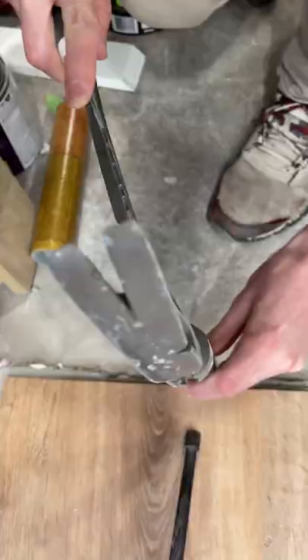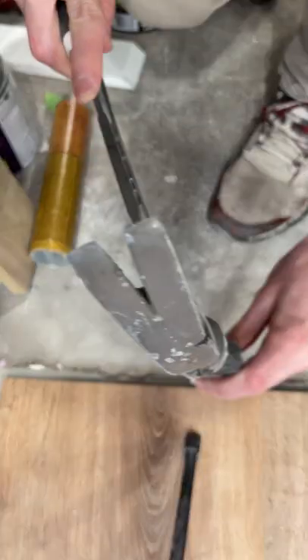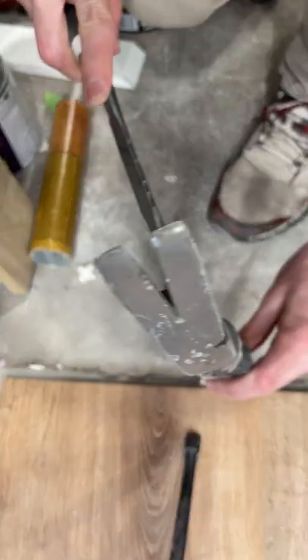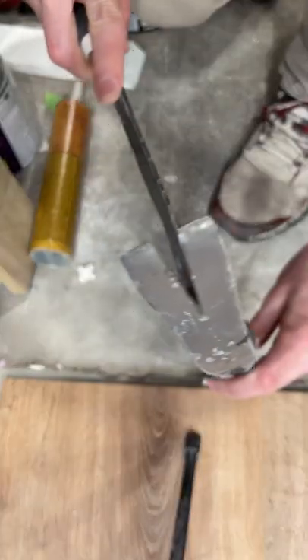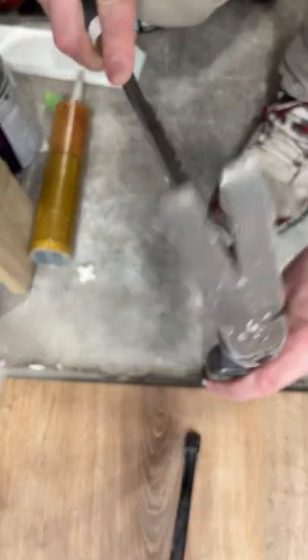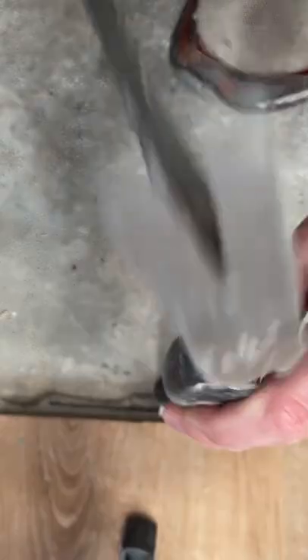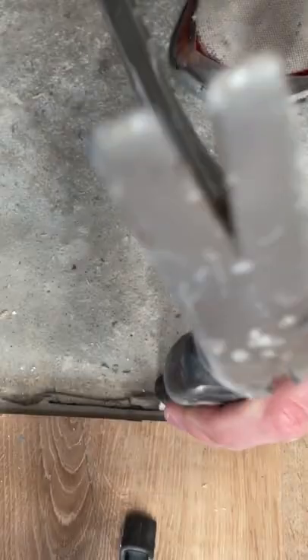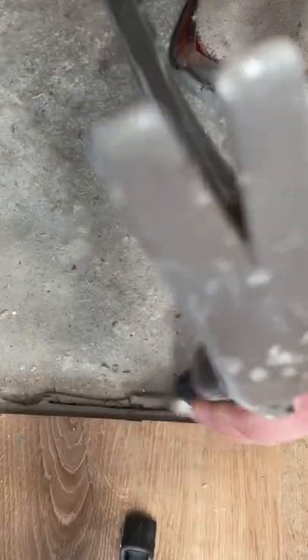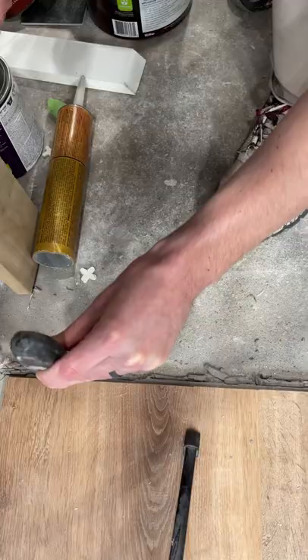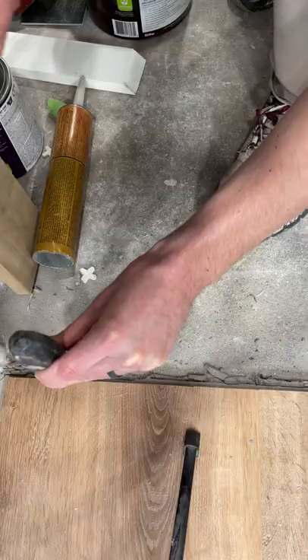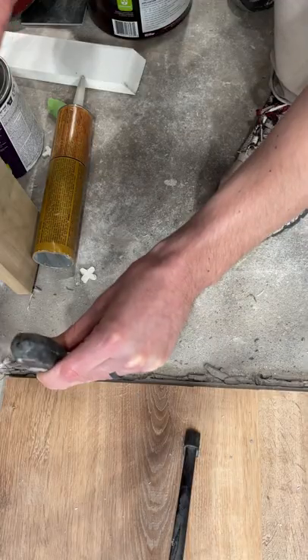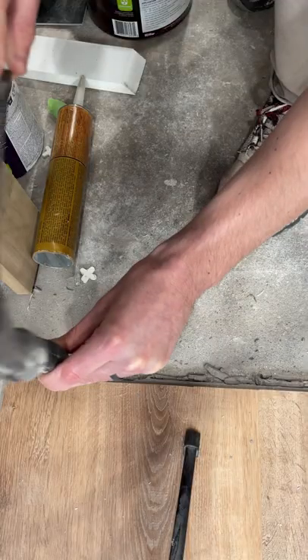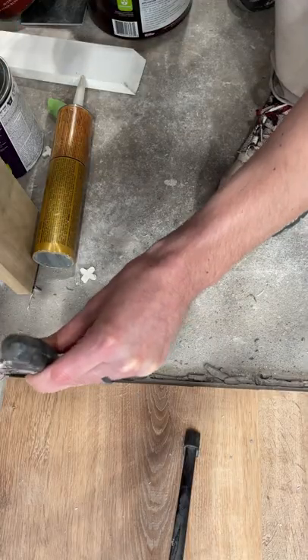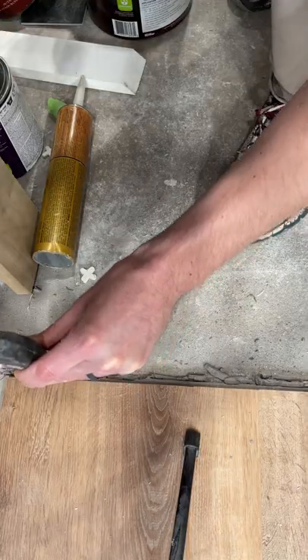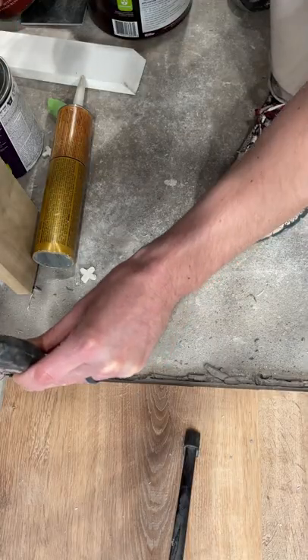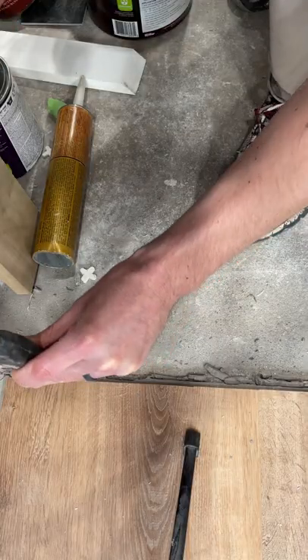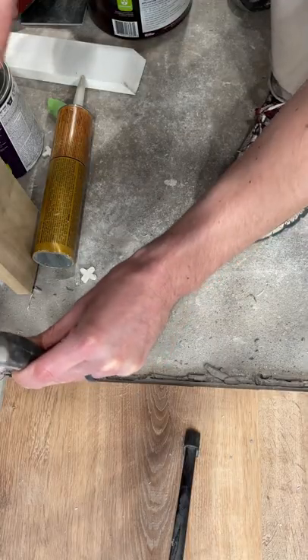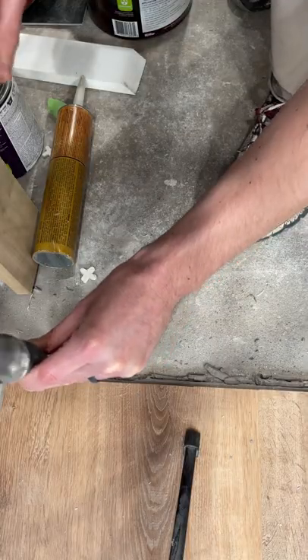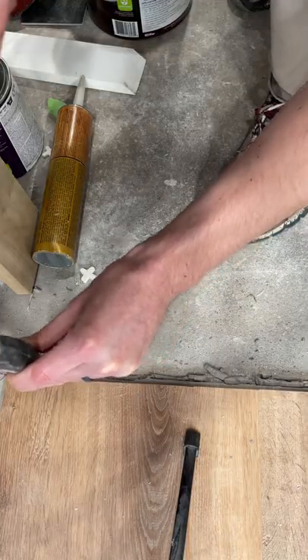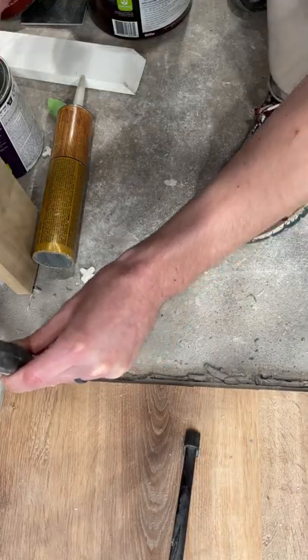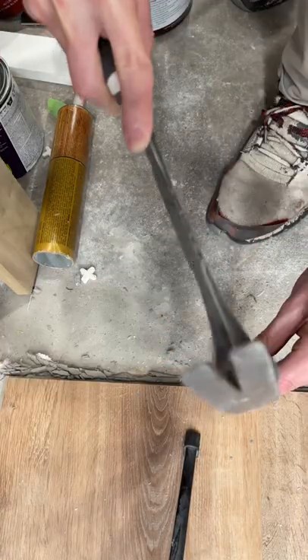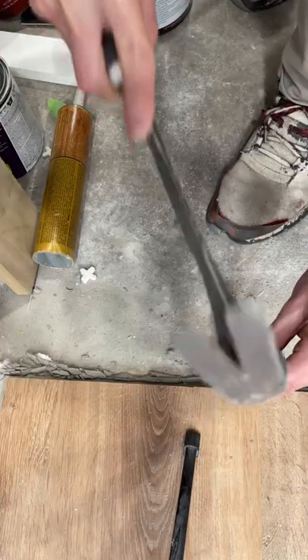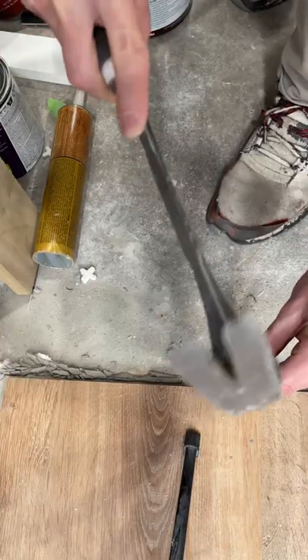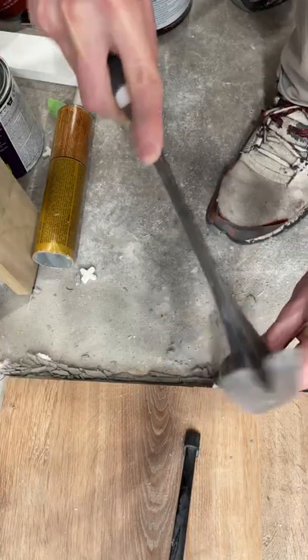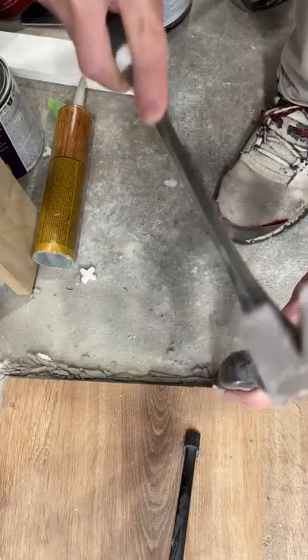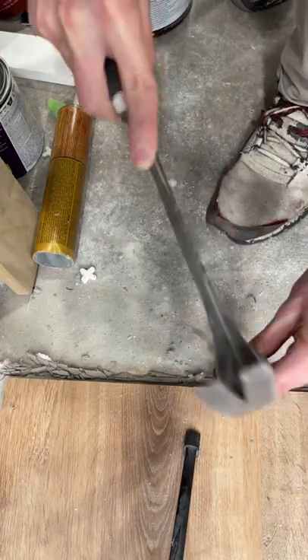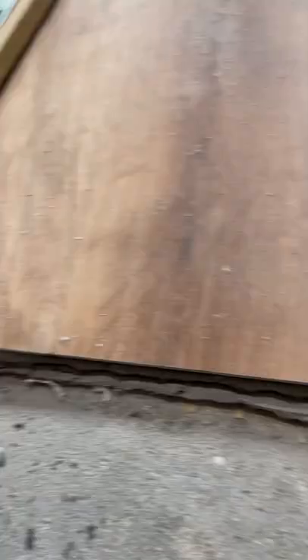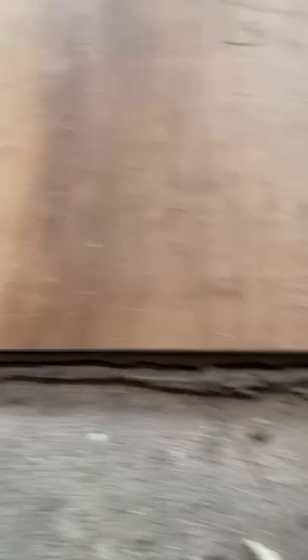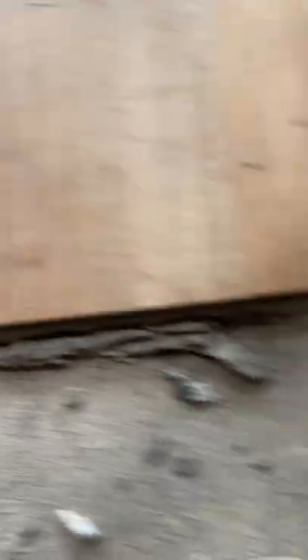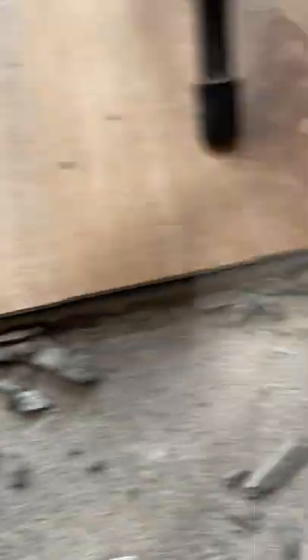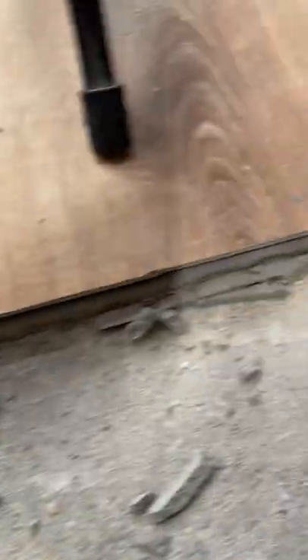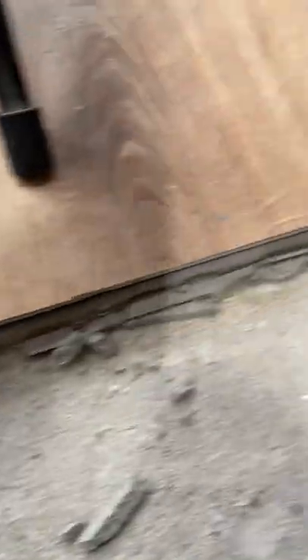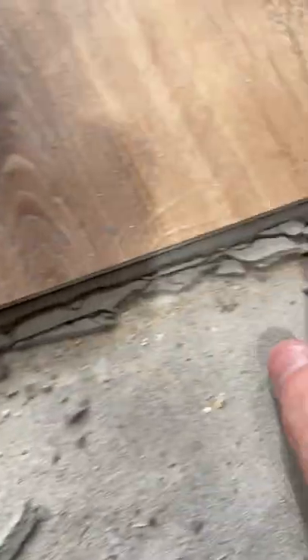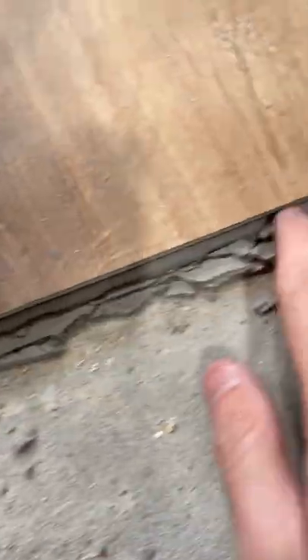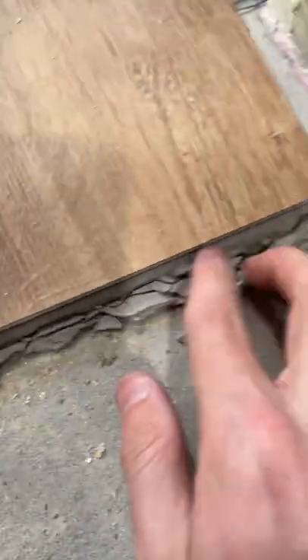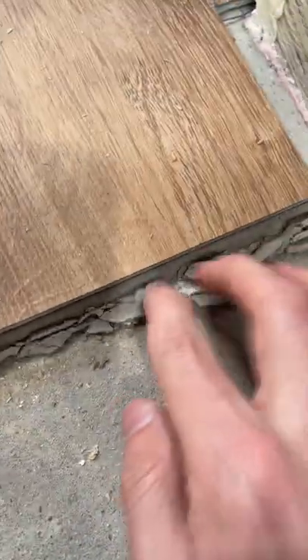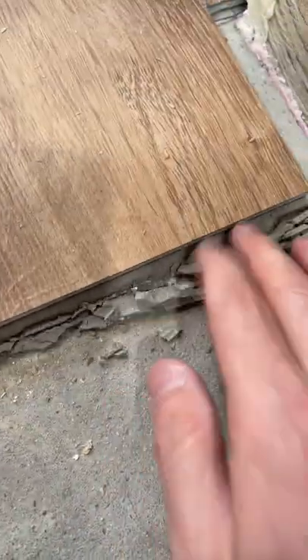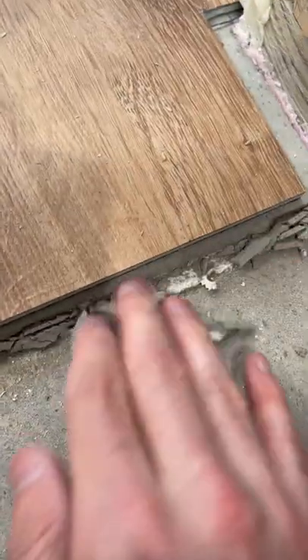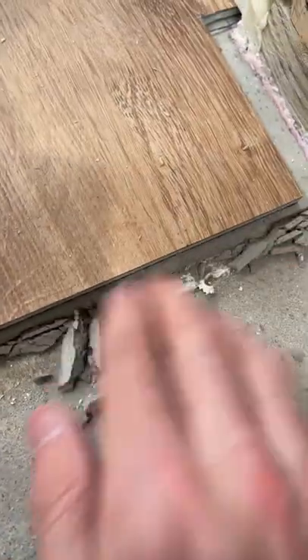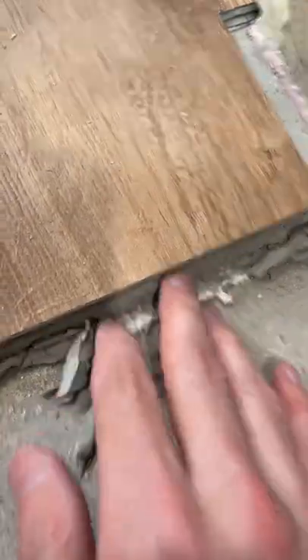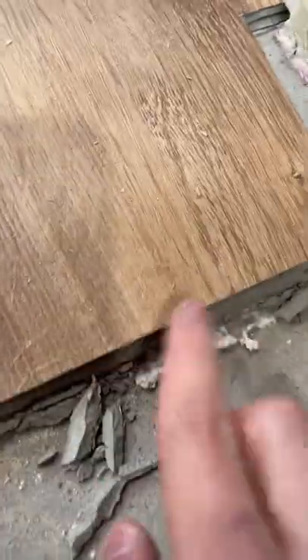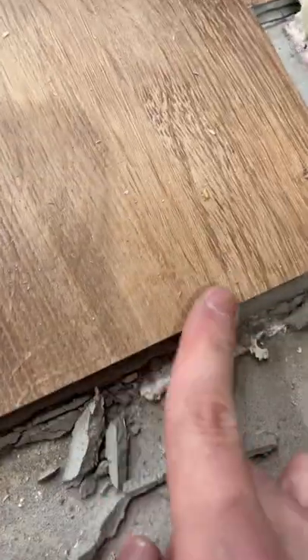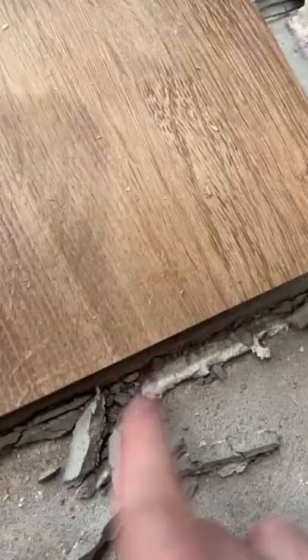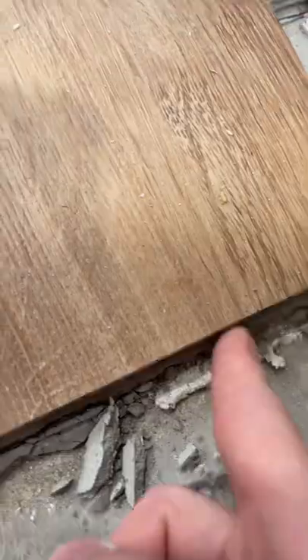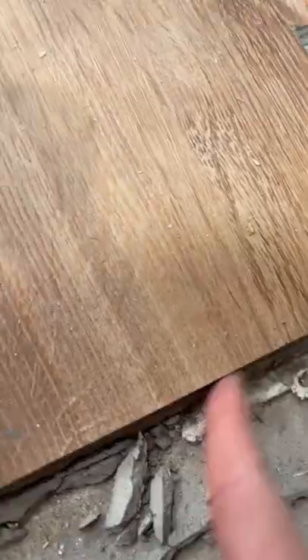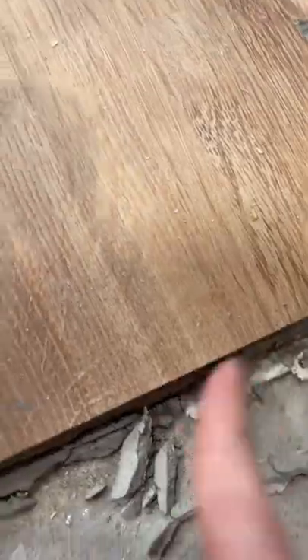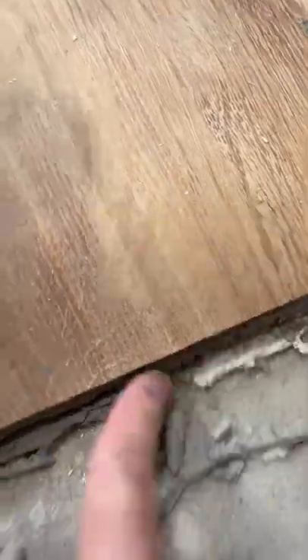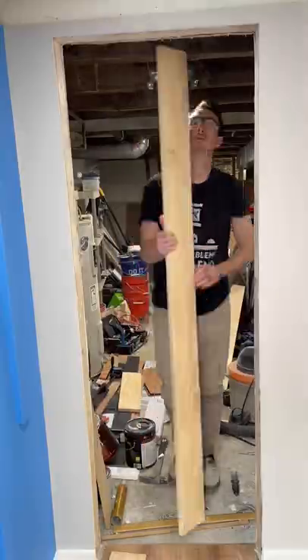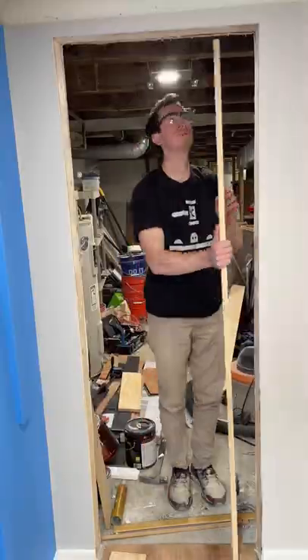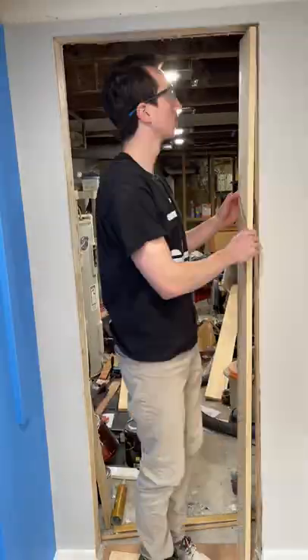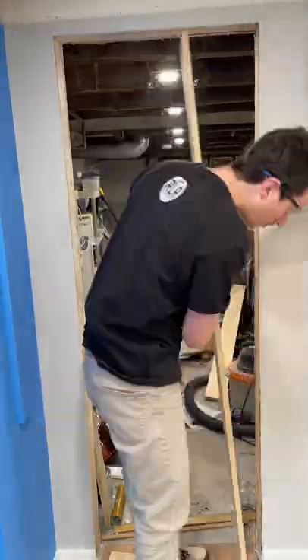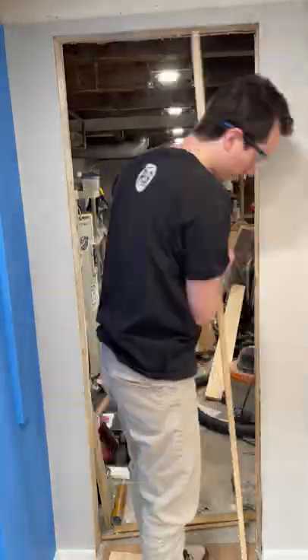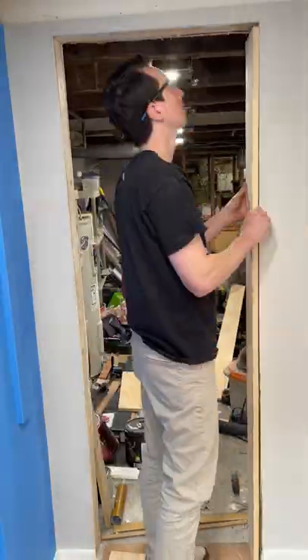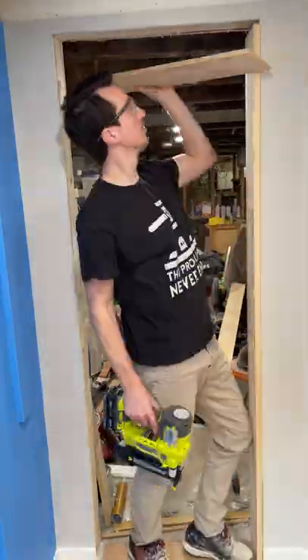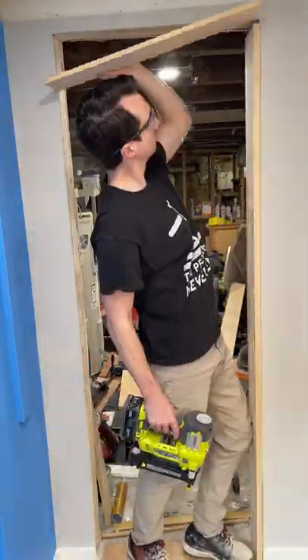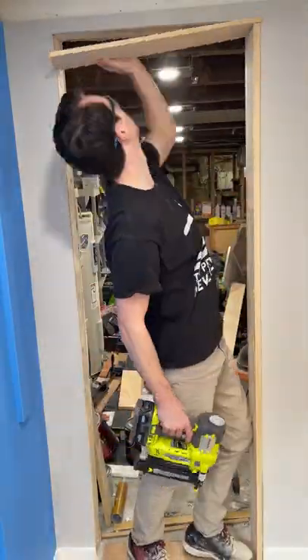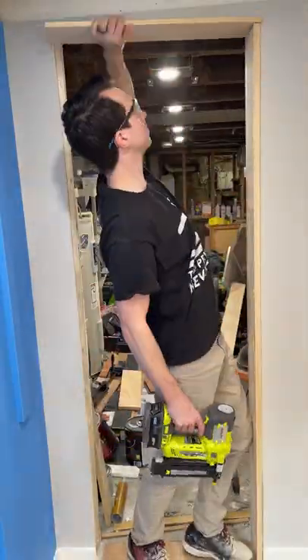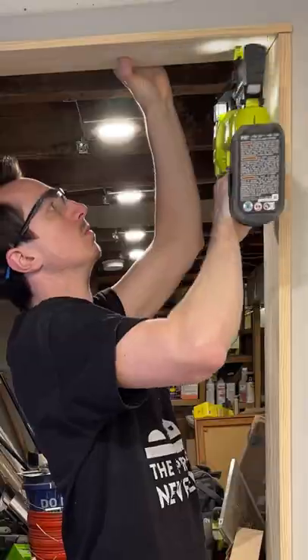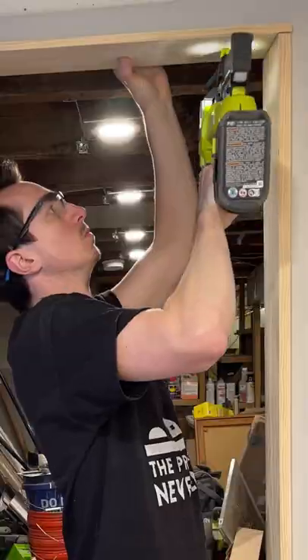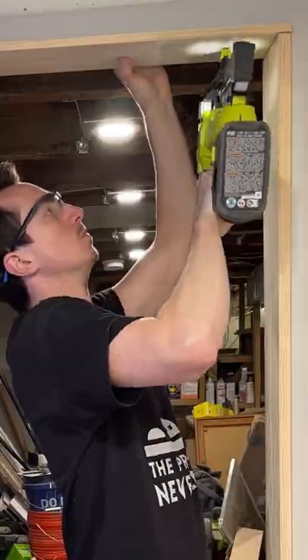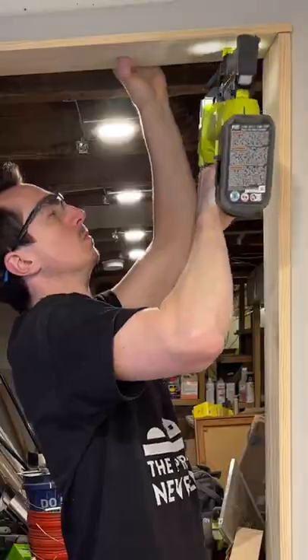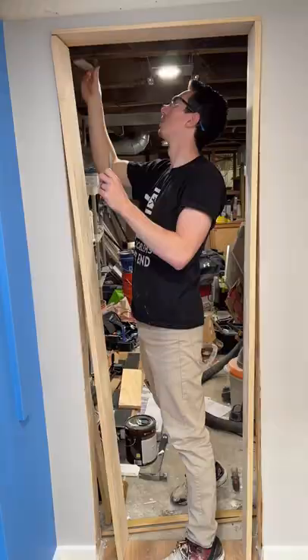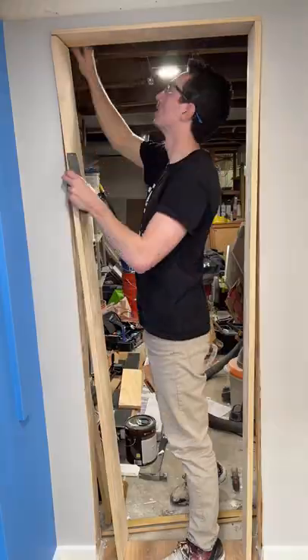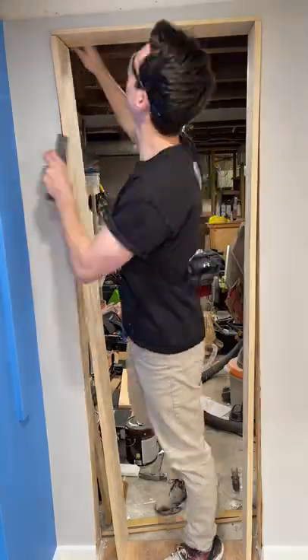The first thing I had to do was chip away at the protruding concrete in order to get it flush with the floor, and then I just wiped away the debris. Before I installed the transition, I wanted to do the door frame first.